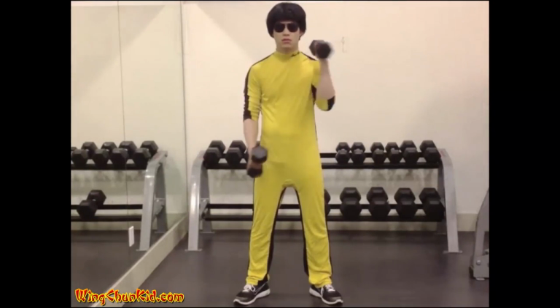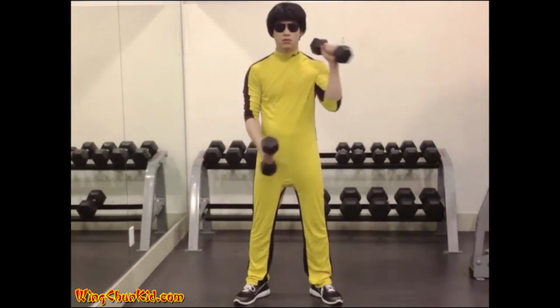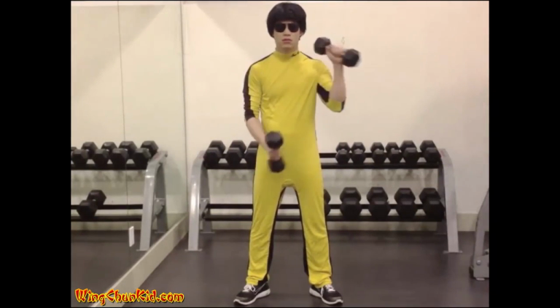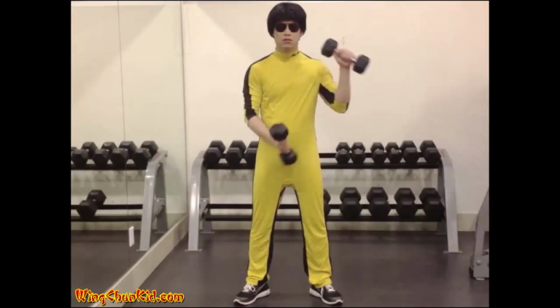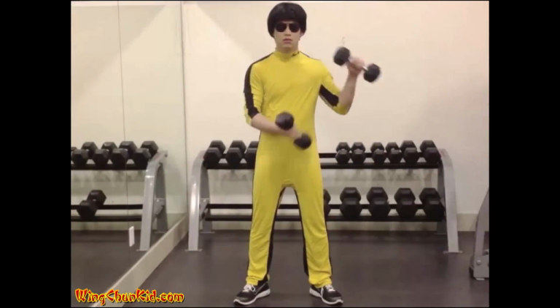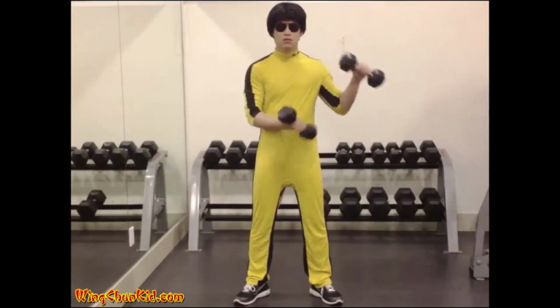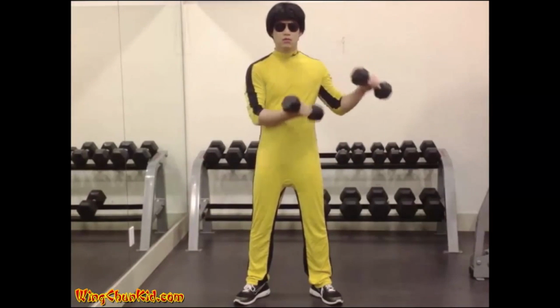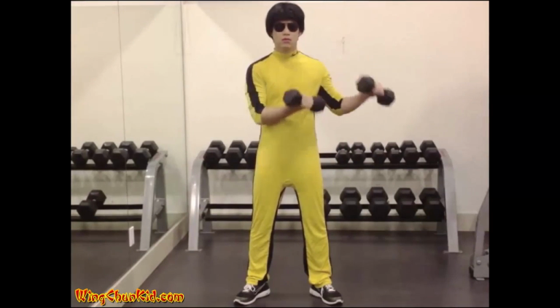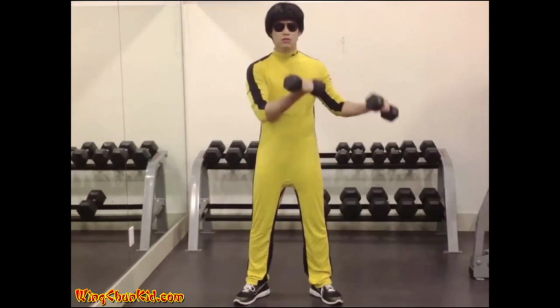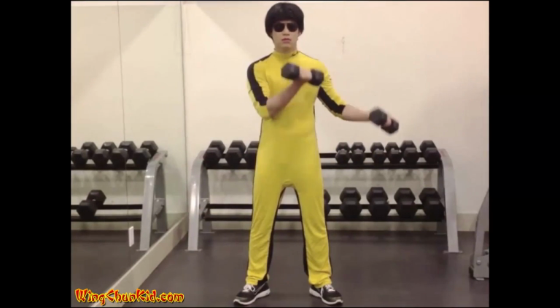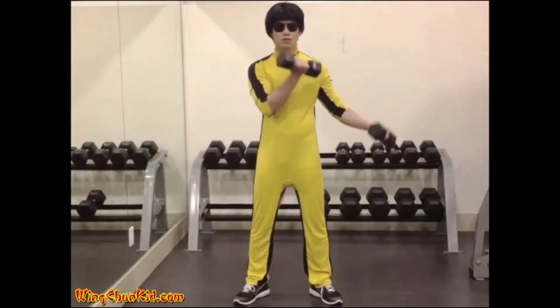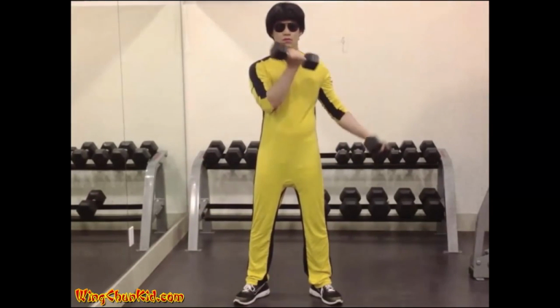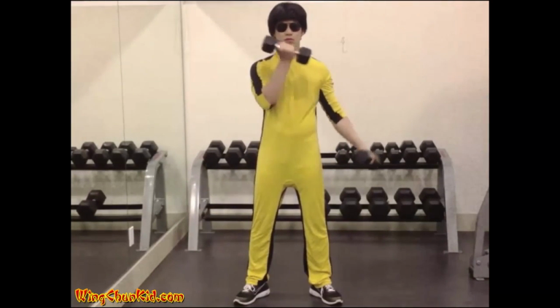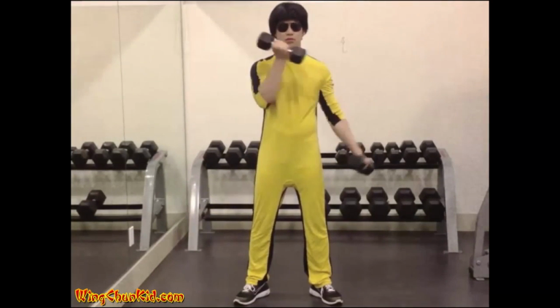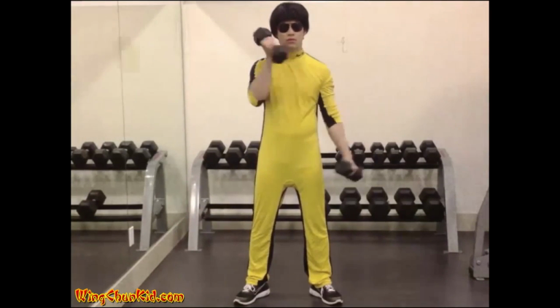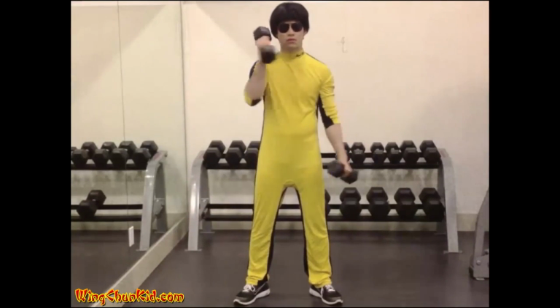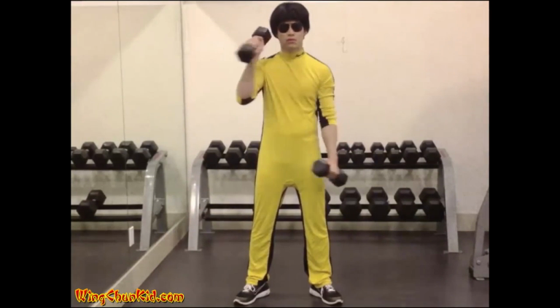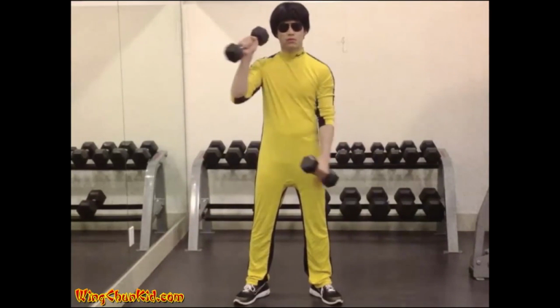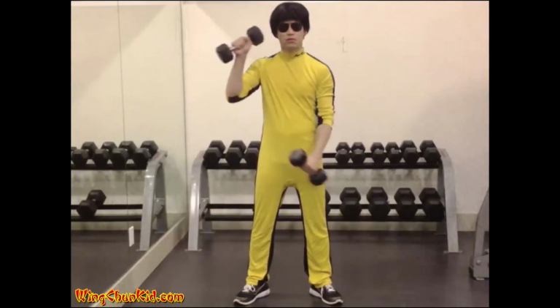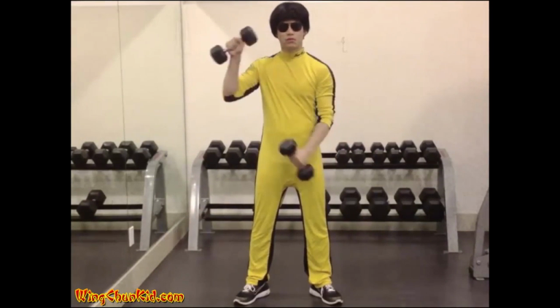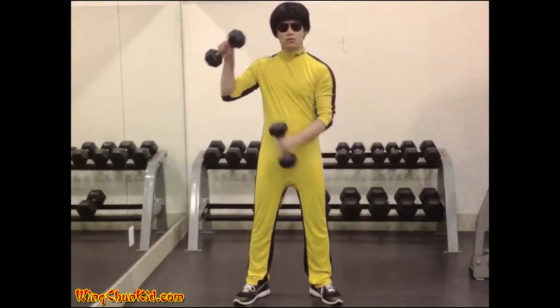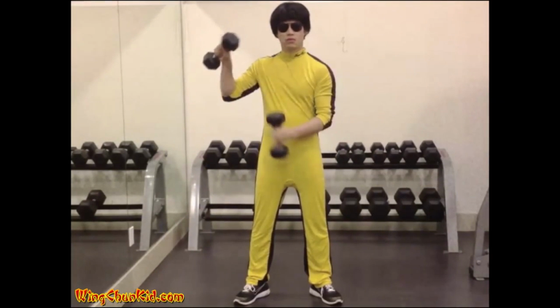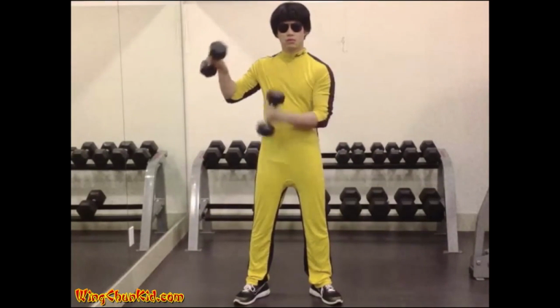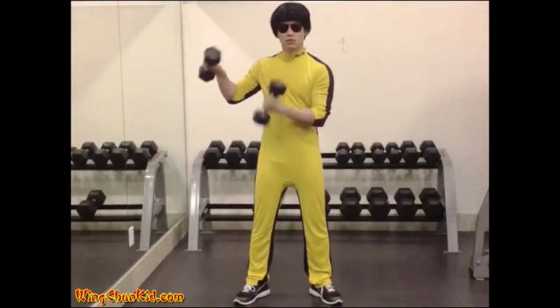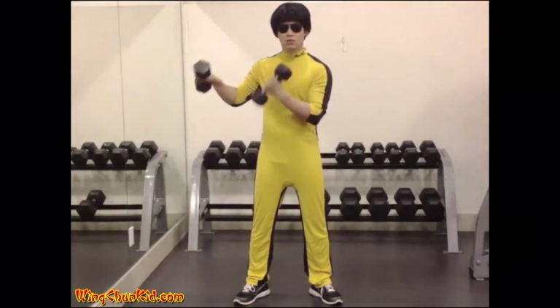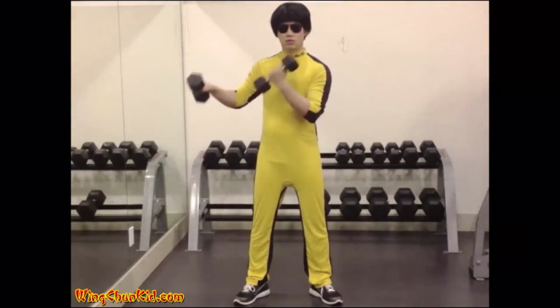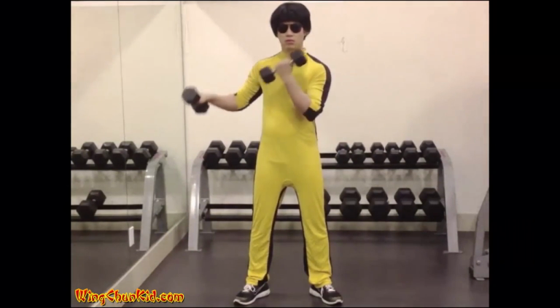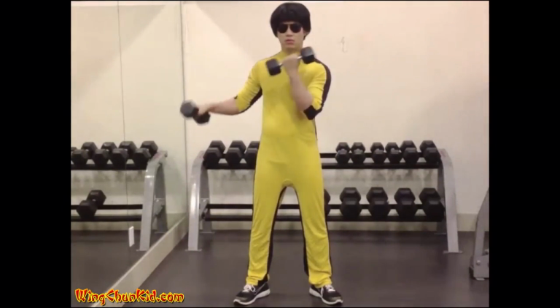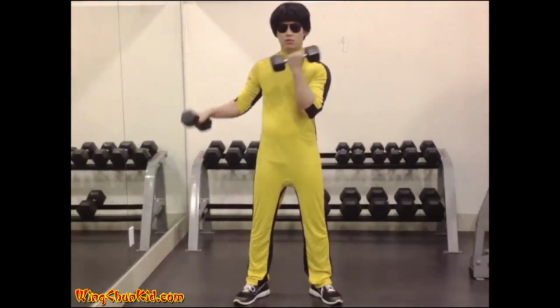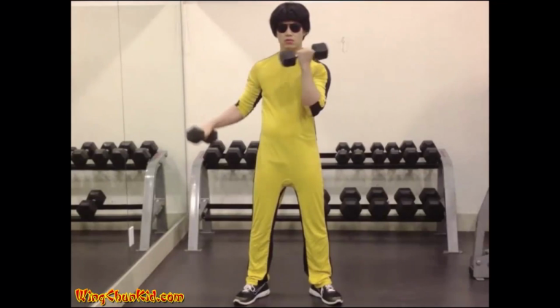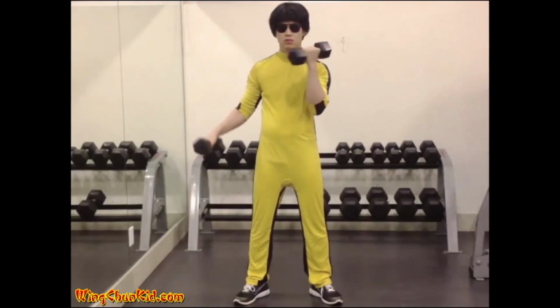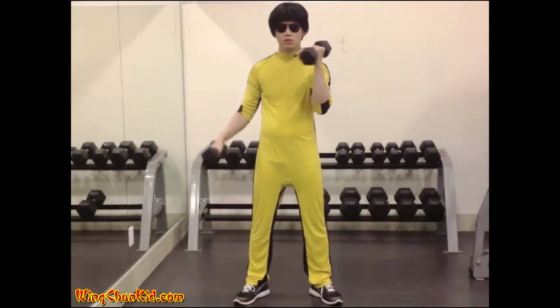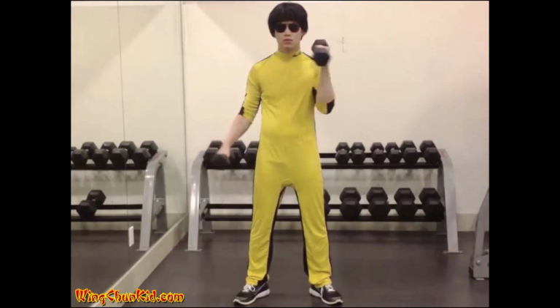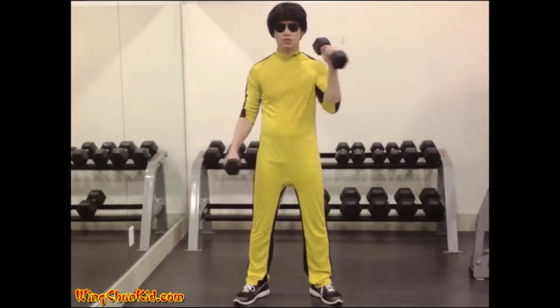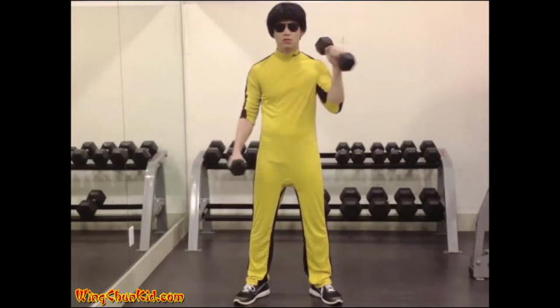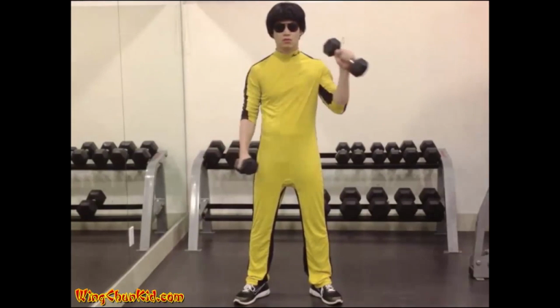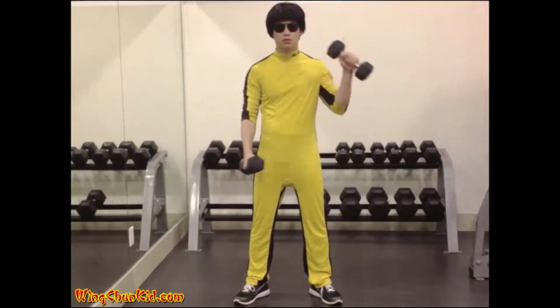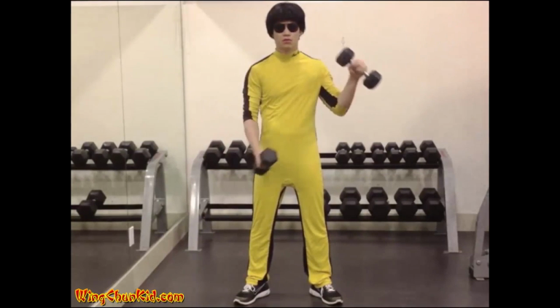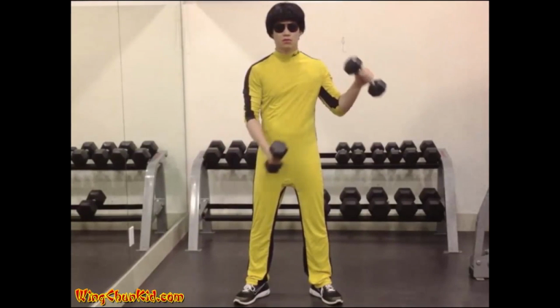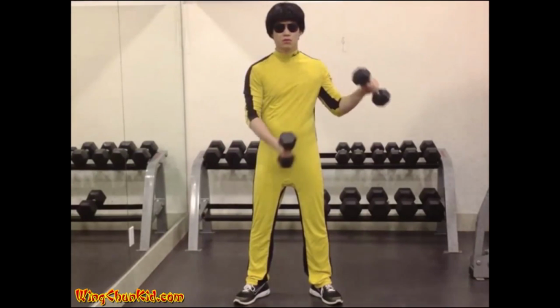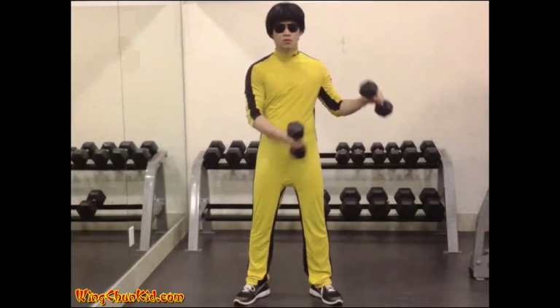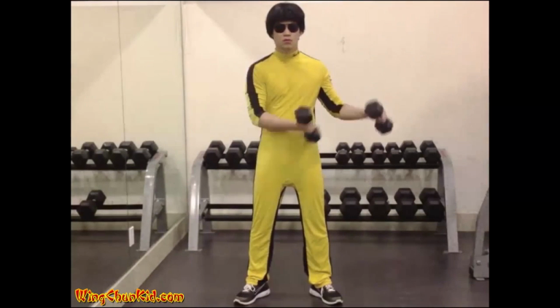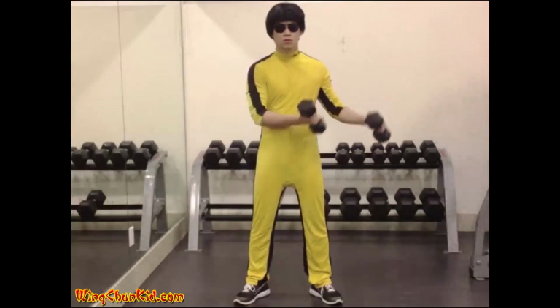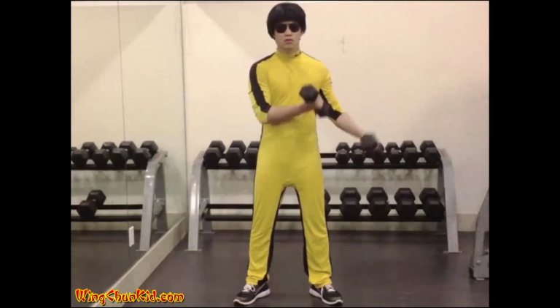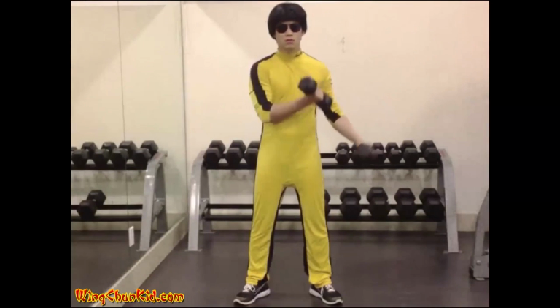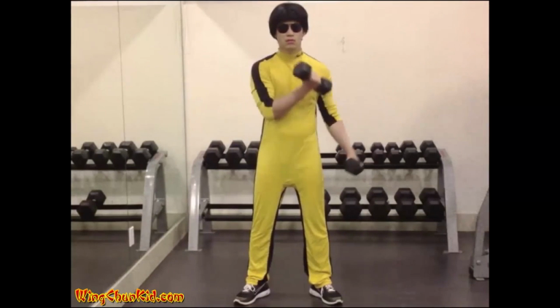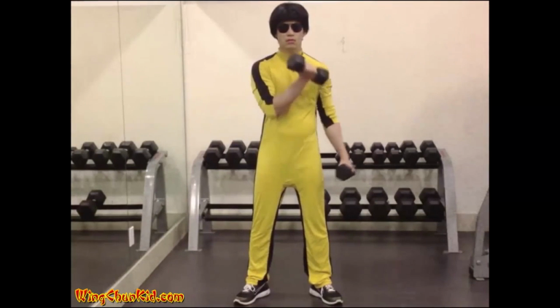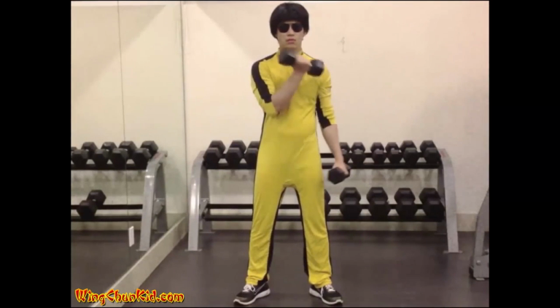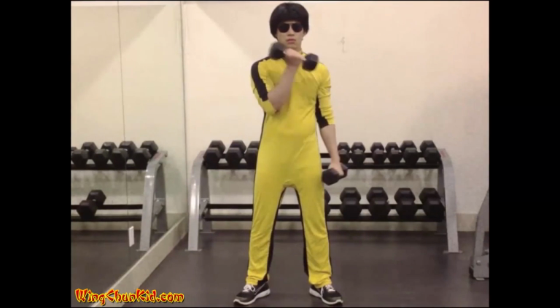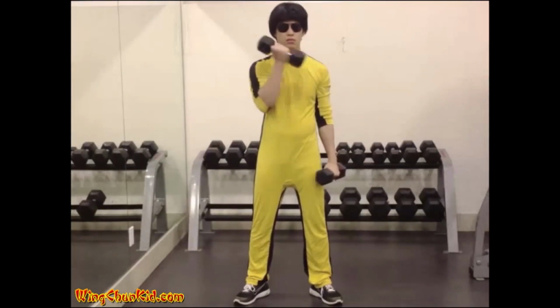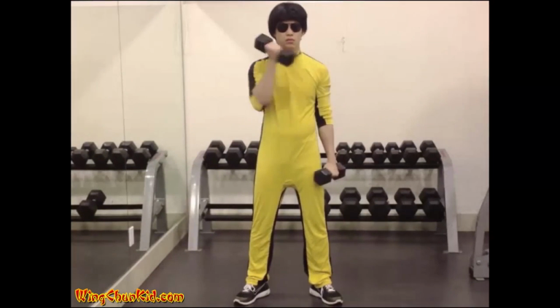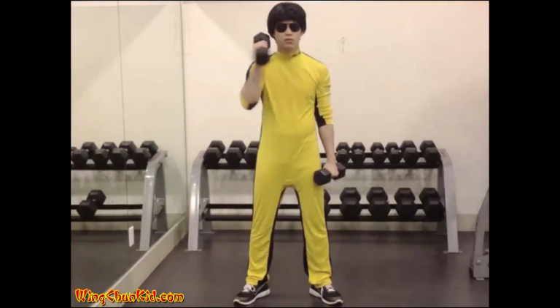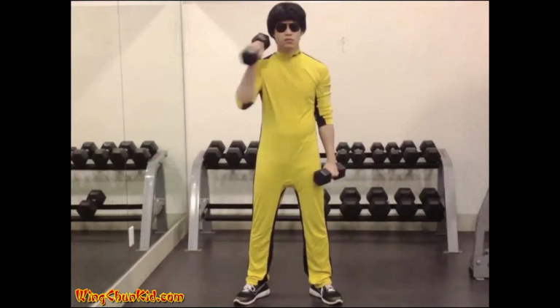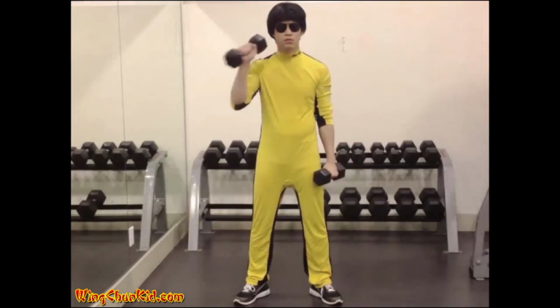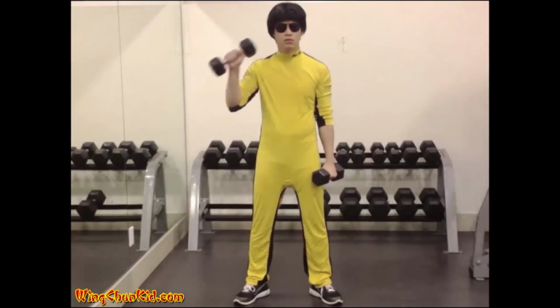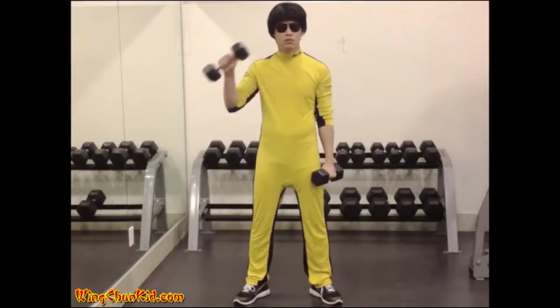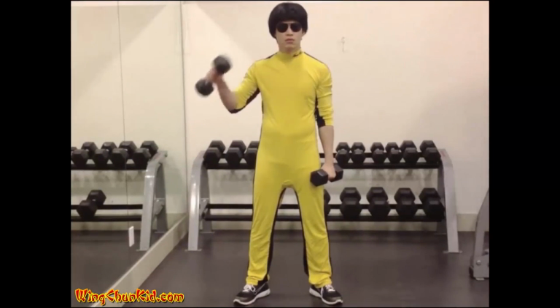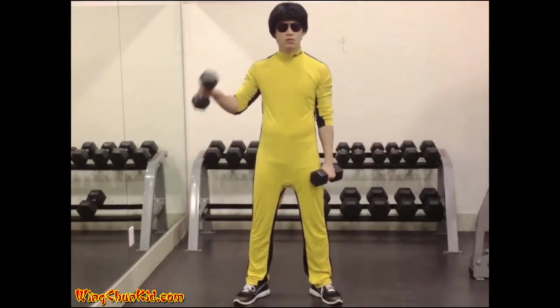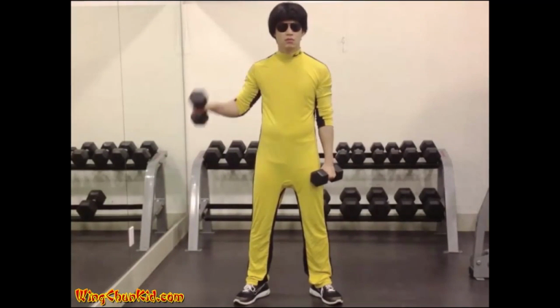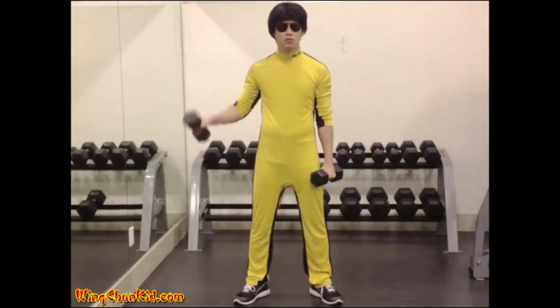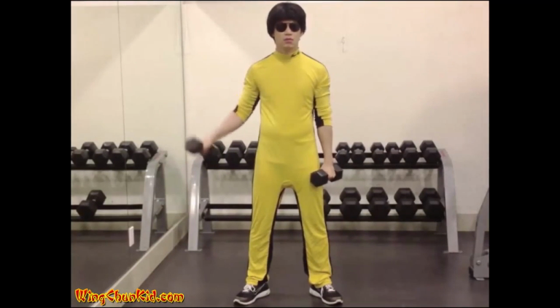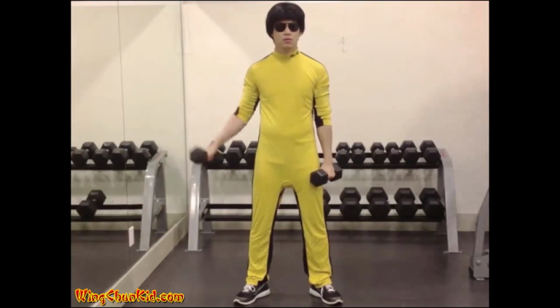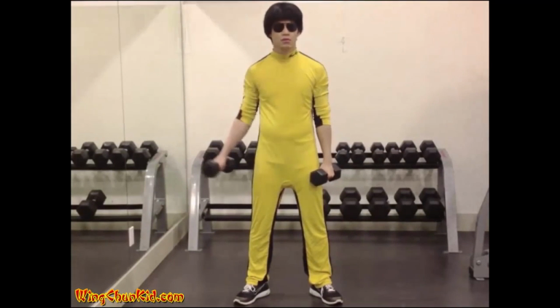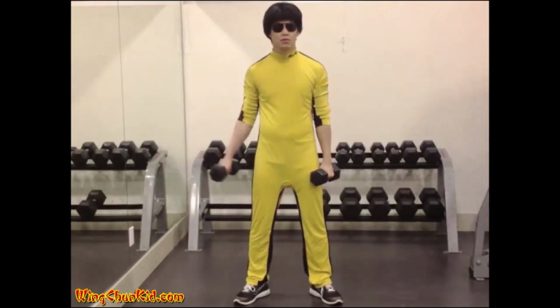16-24 reps. Try to keep the upper arm still. Perform smoothly.